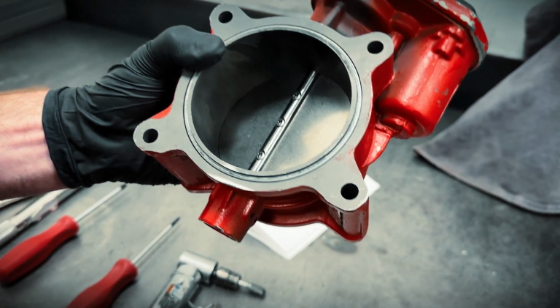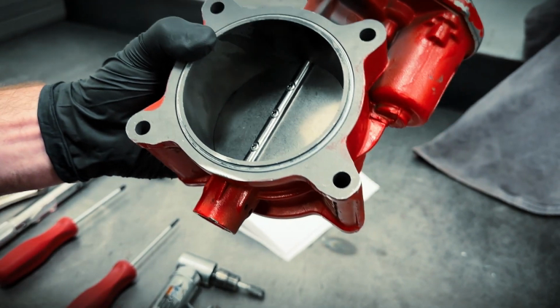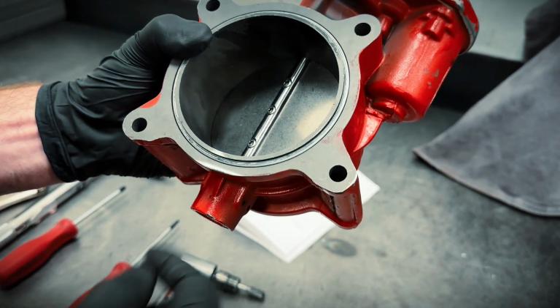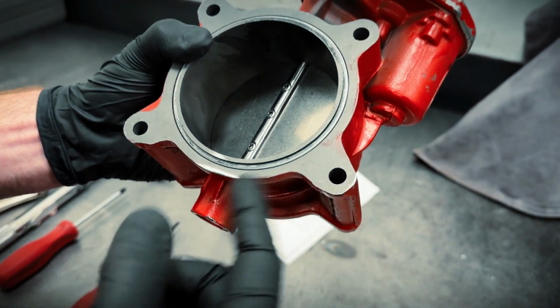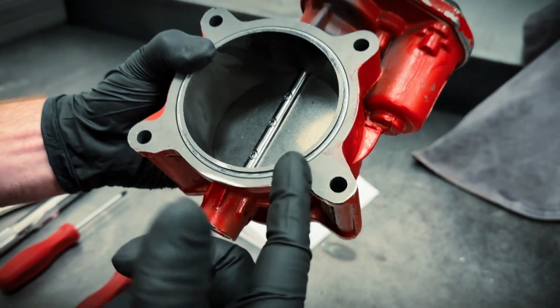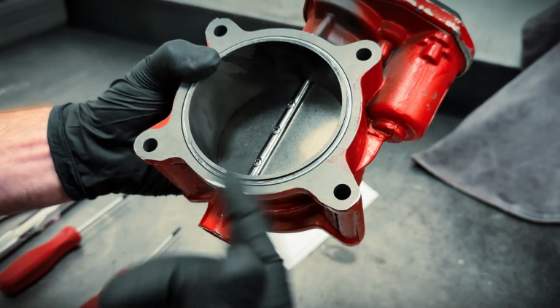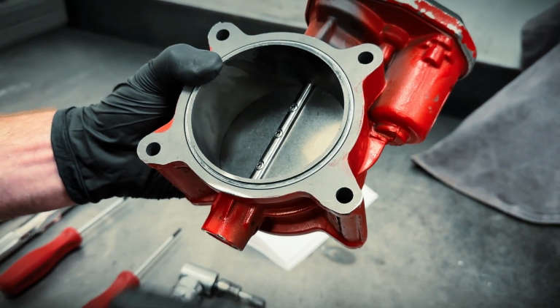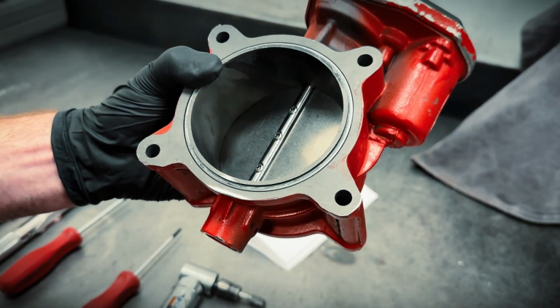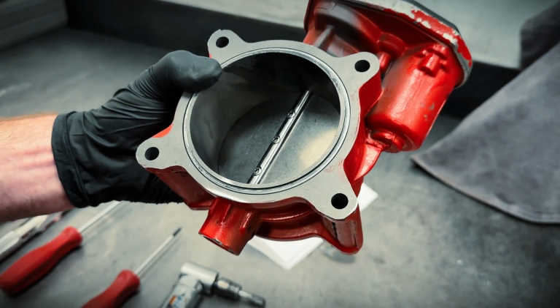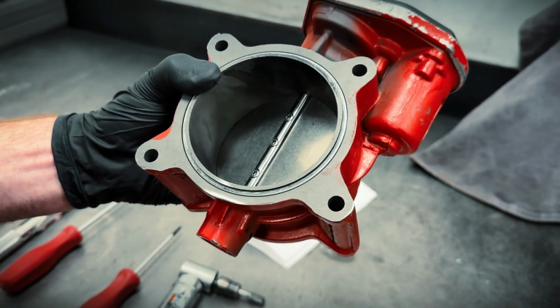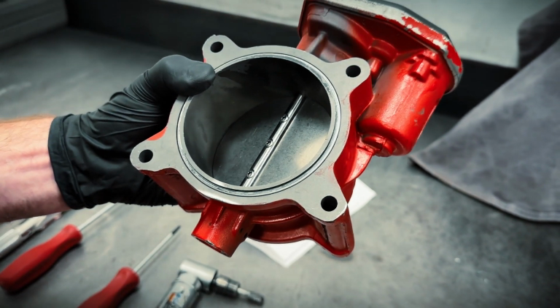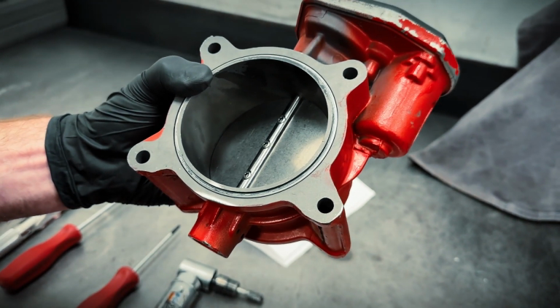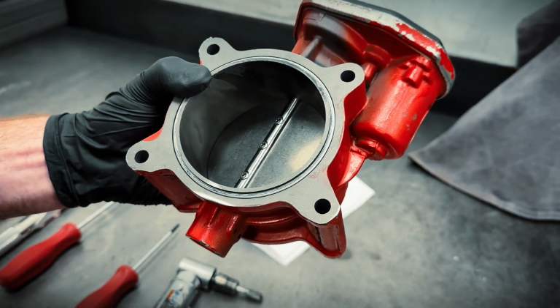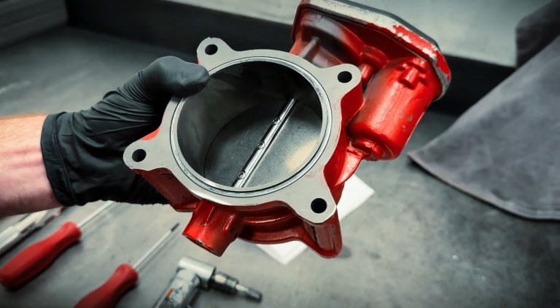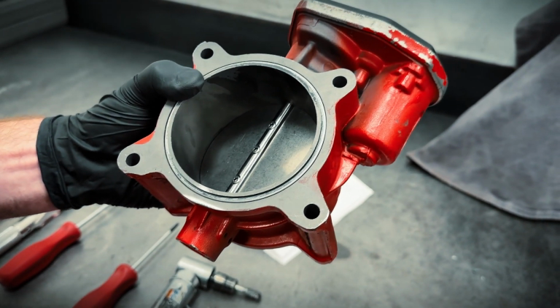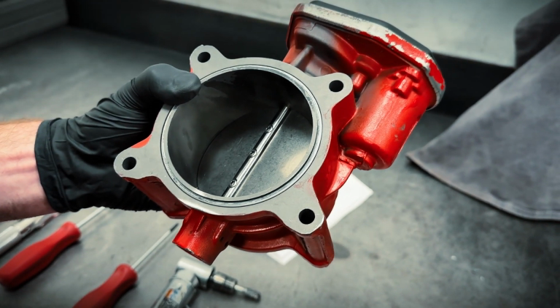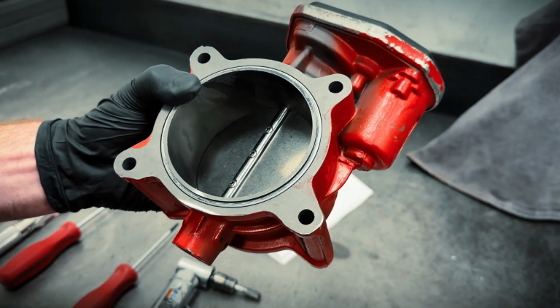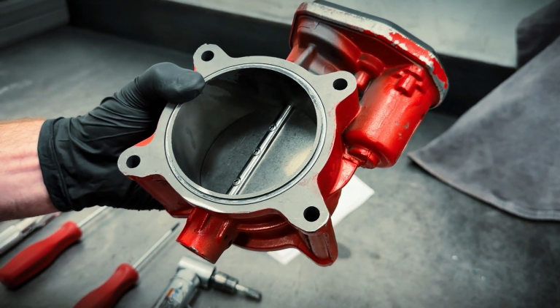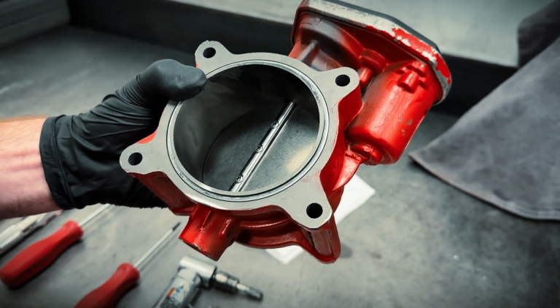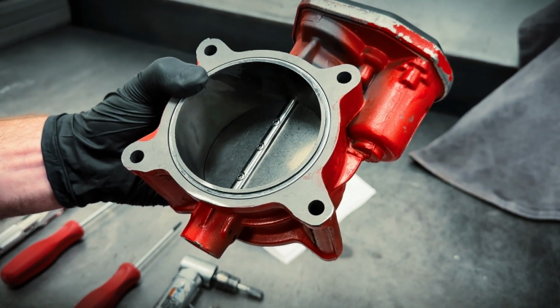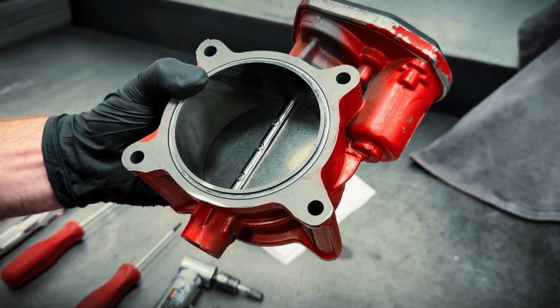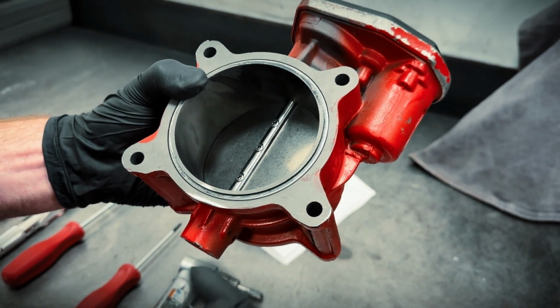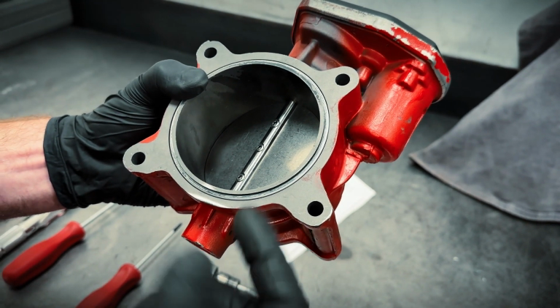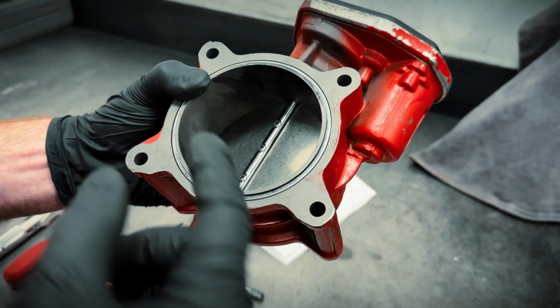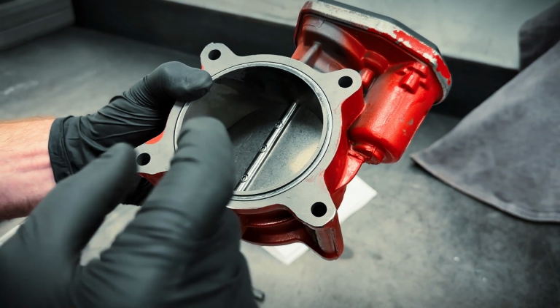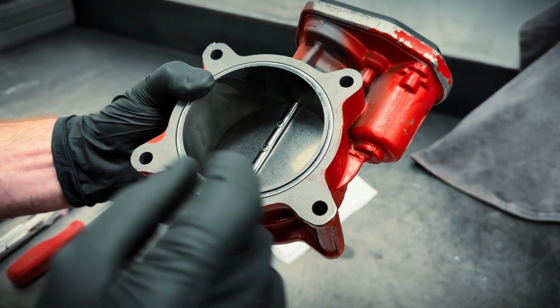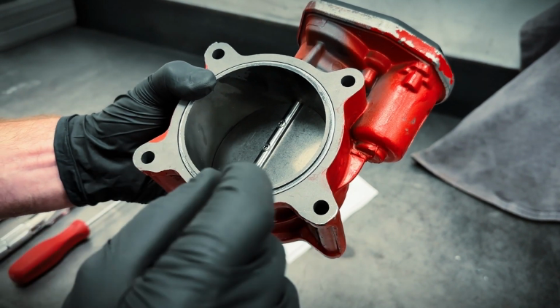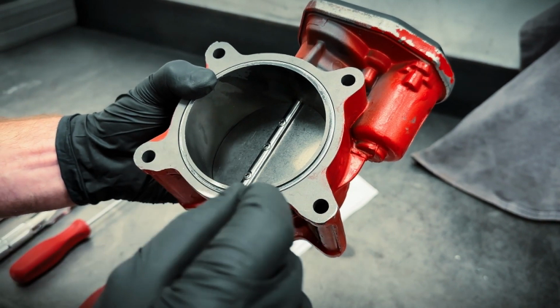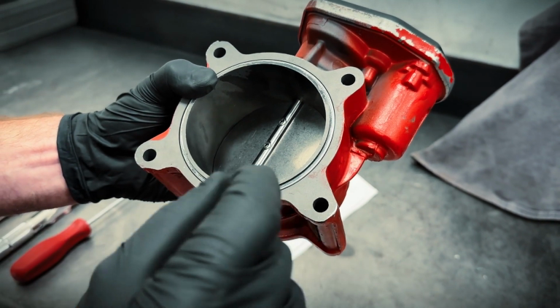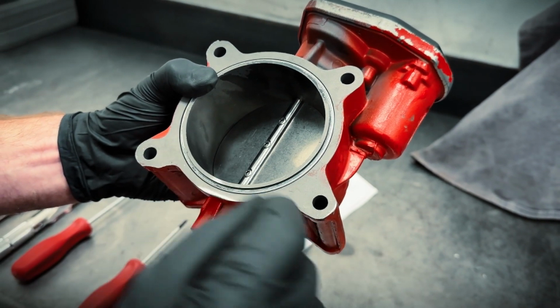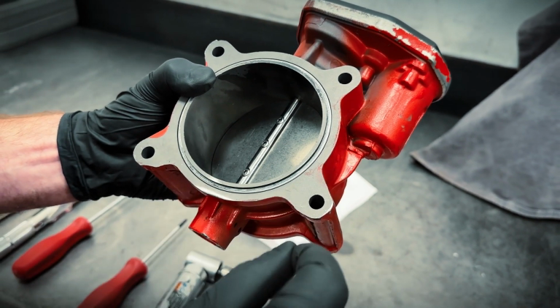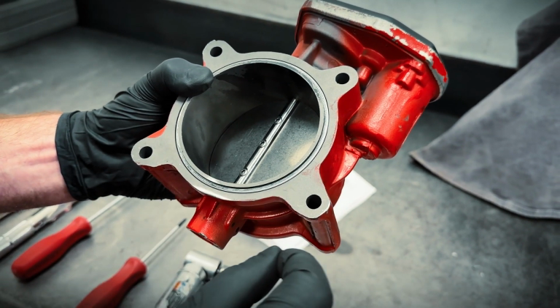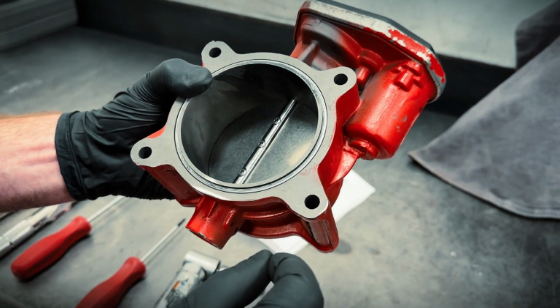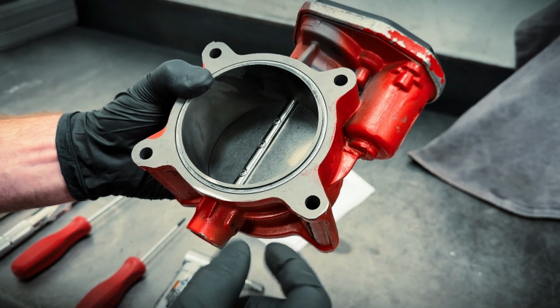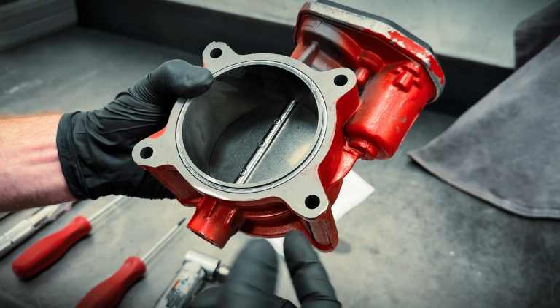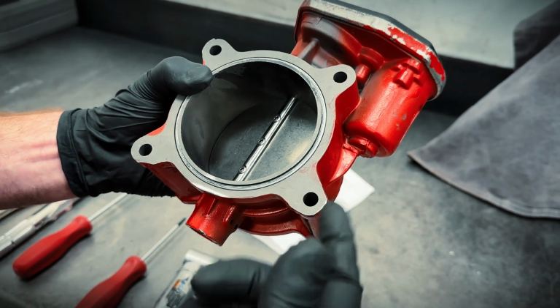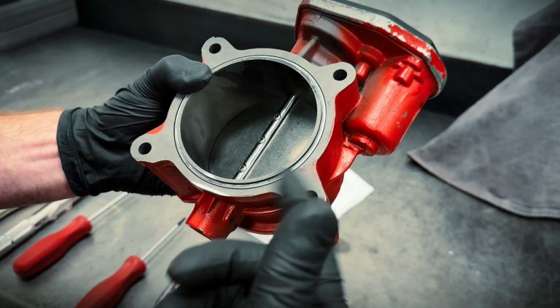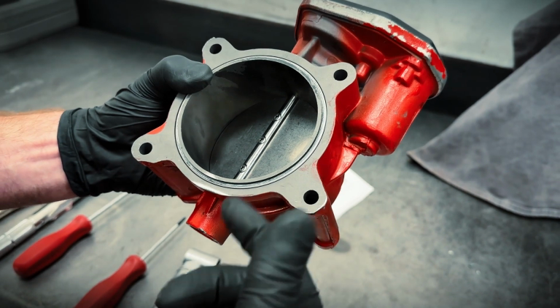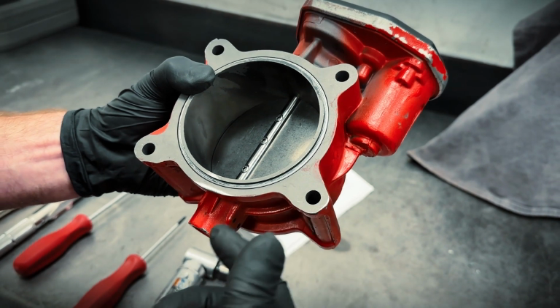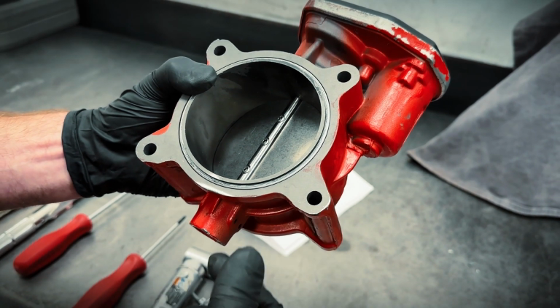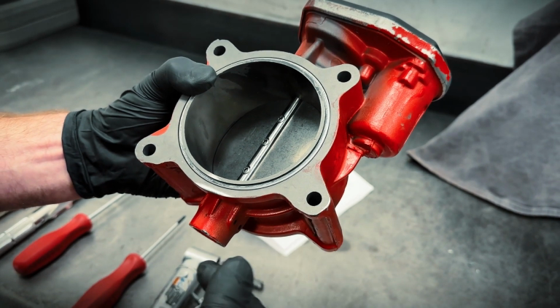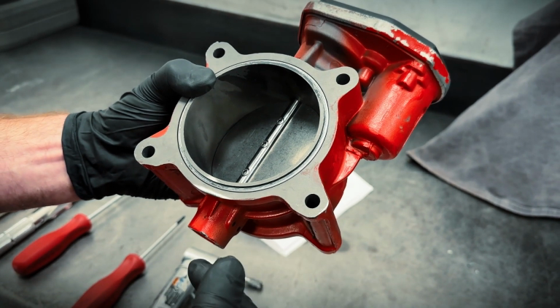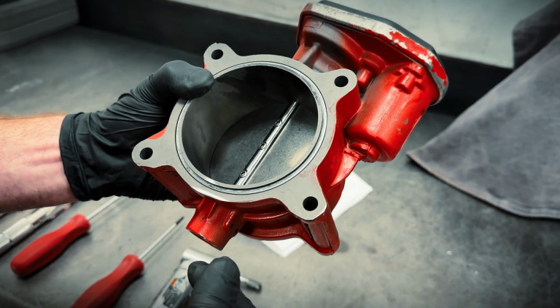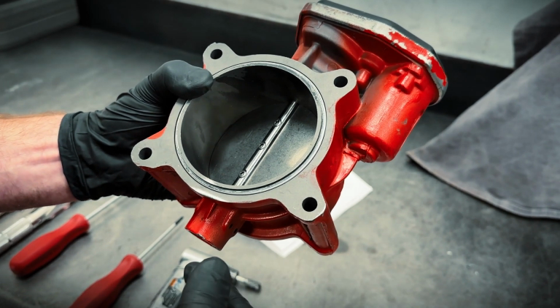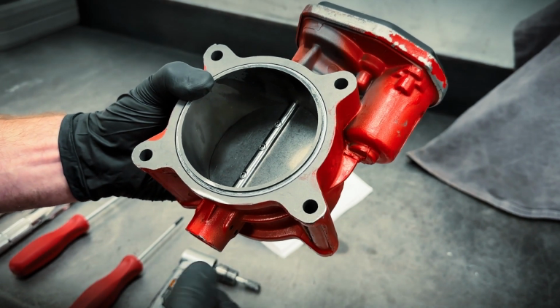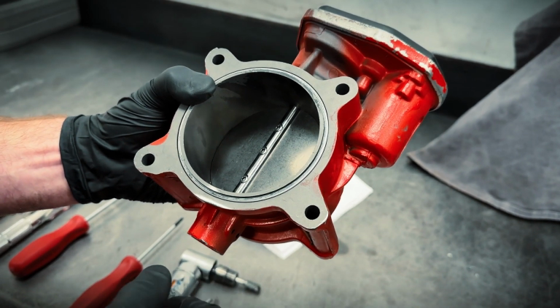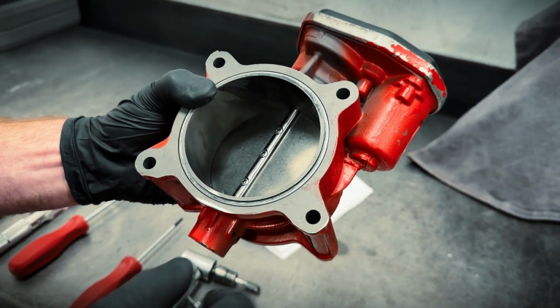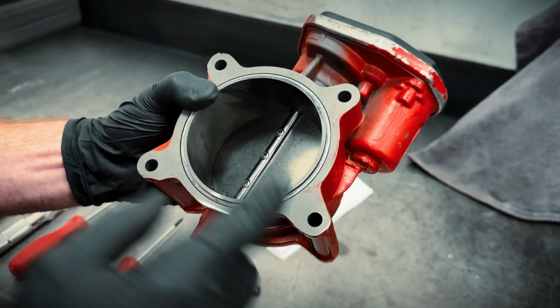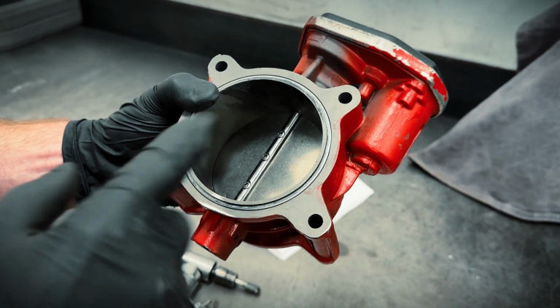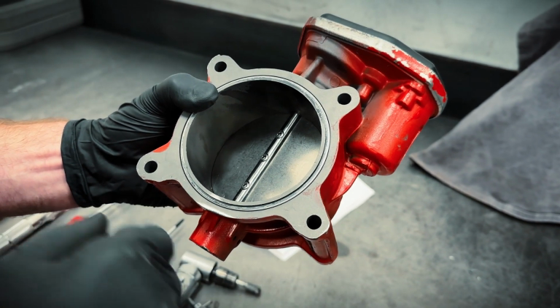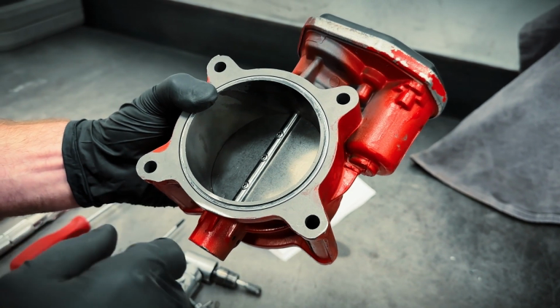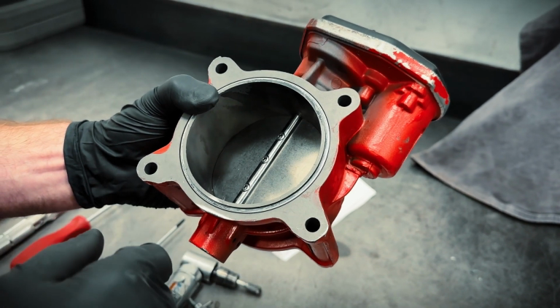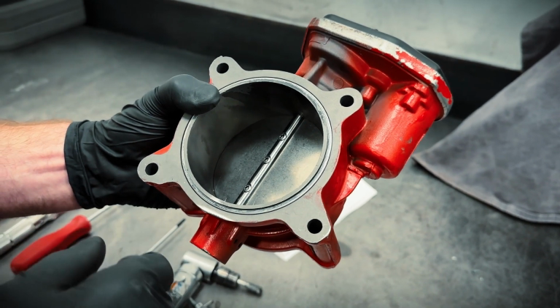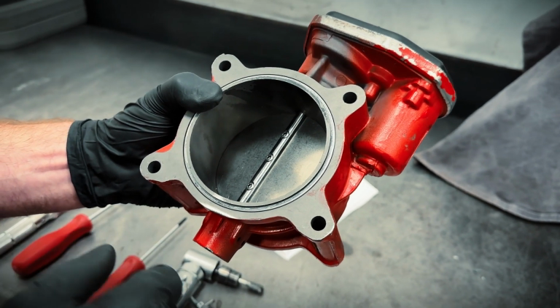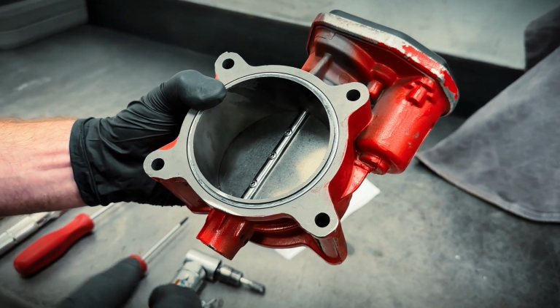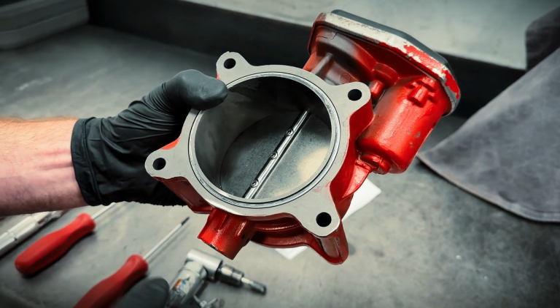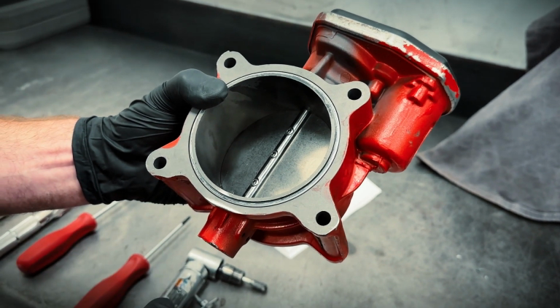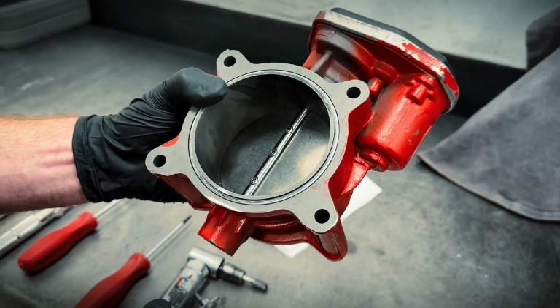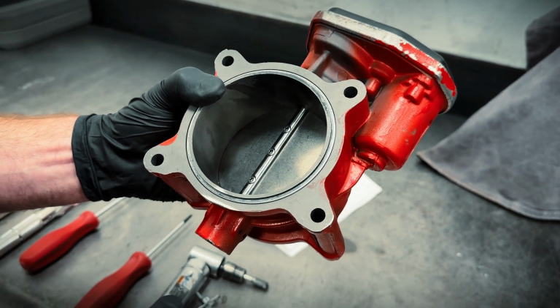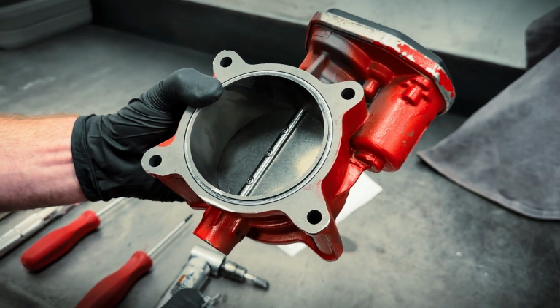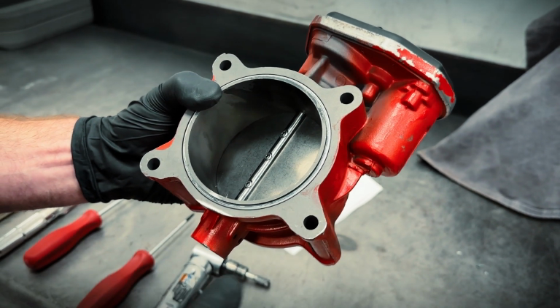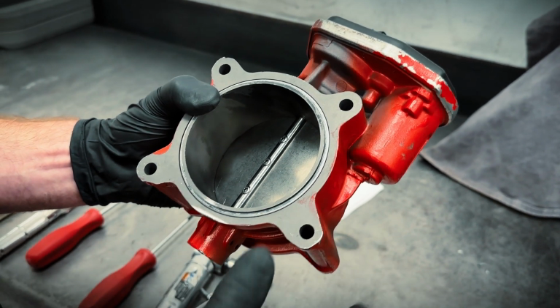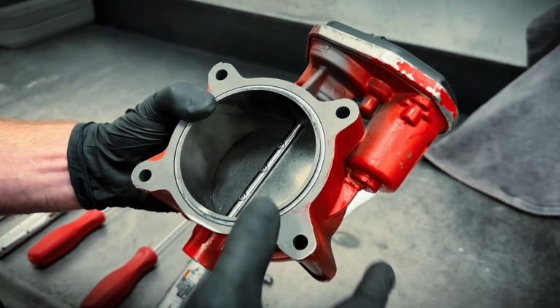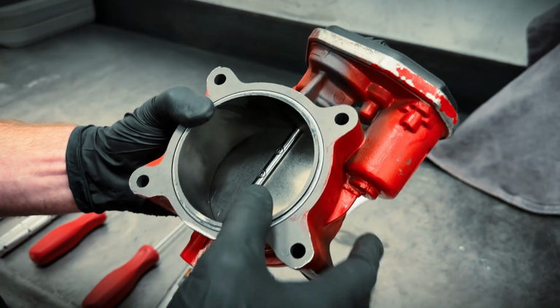We need to die grind off that extruded section down flush with the shaft in order to back the screws out without breaking them.